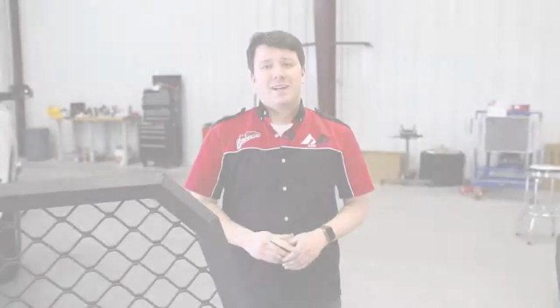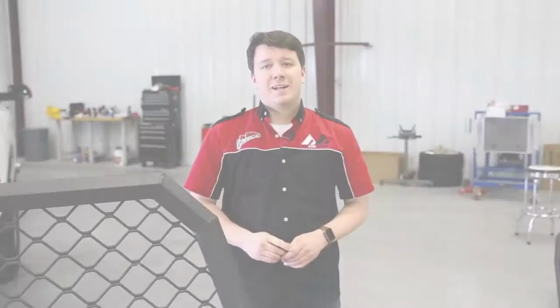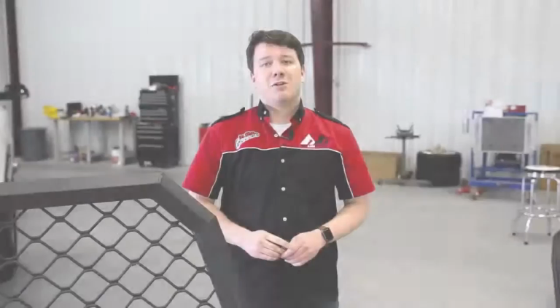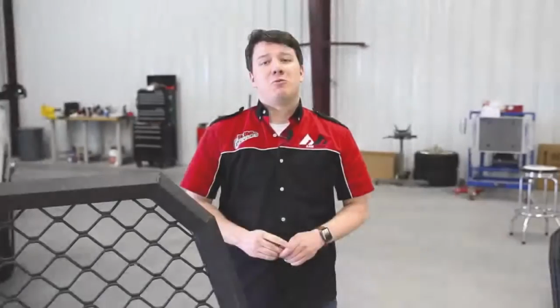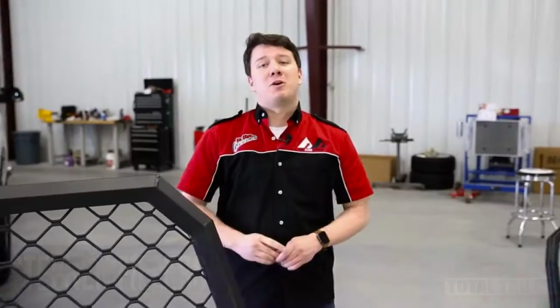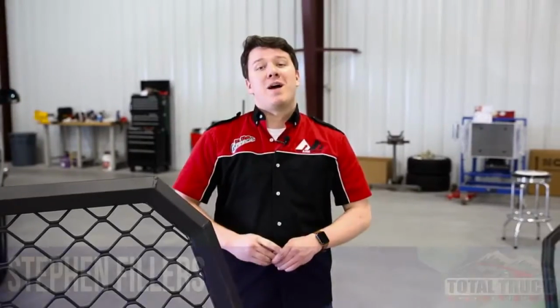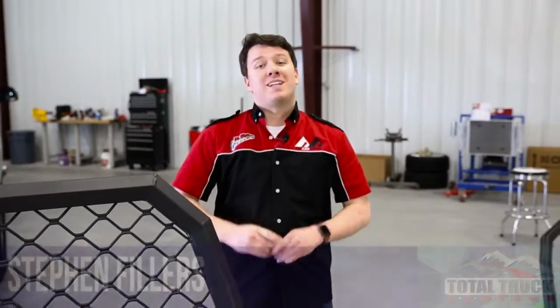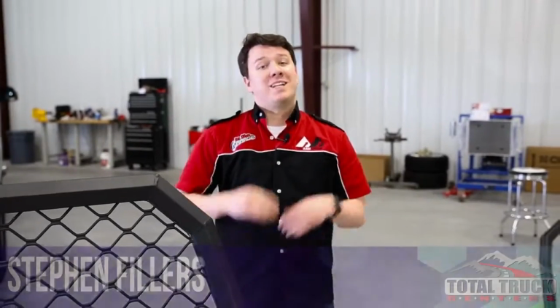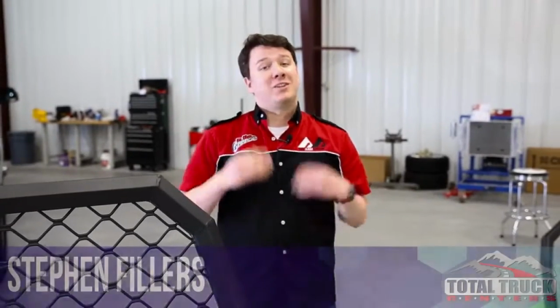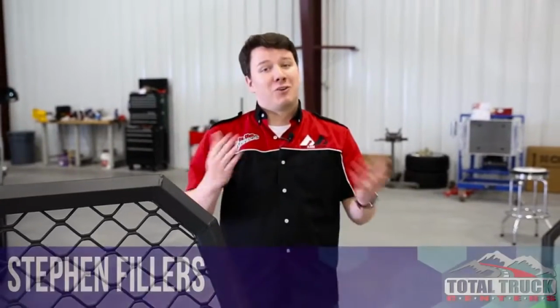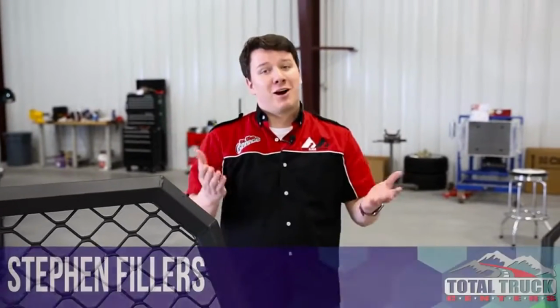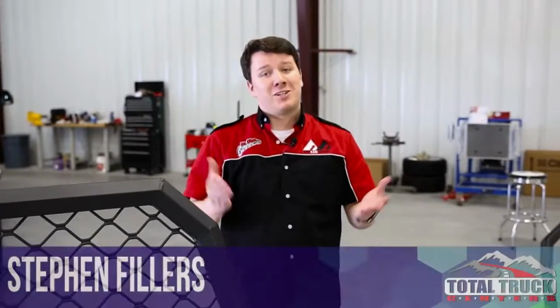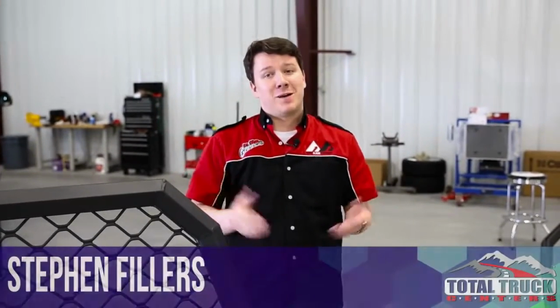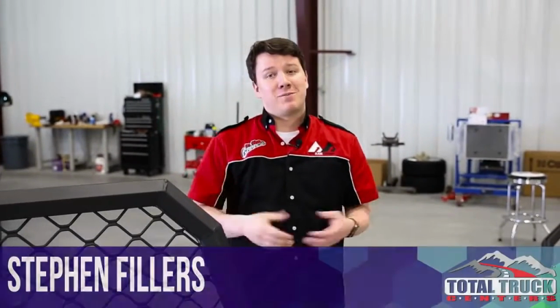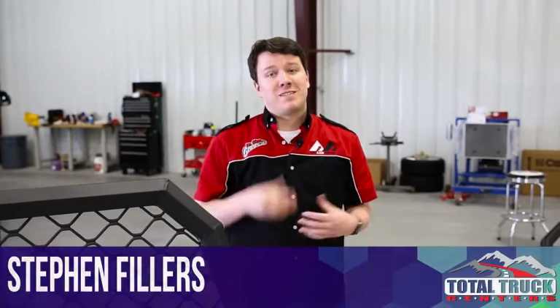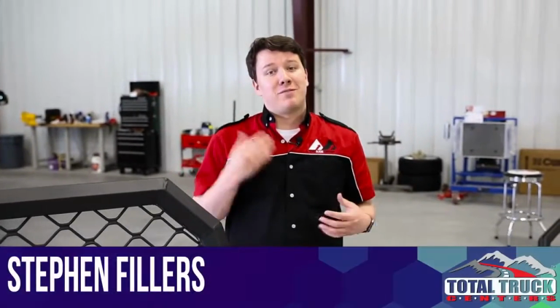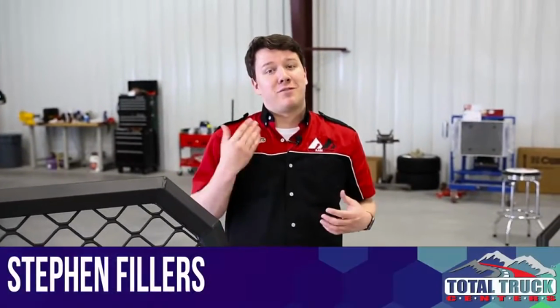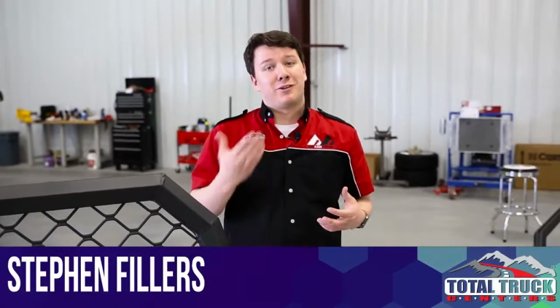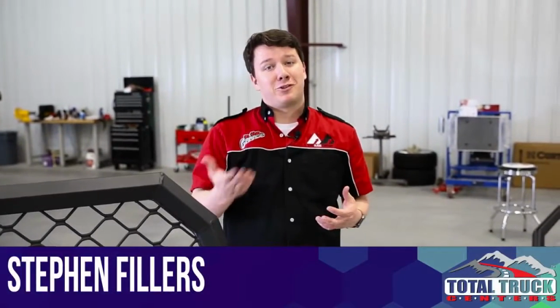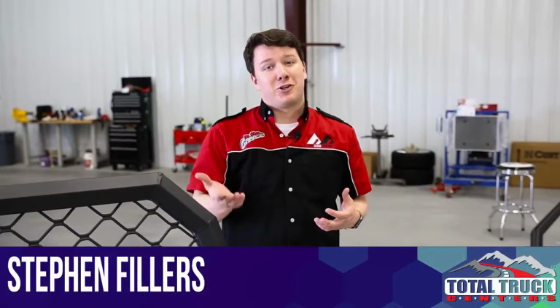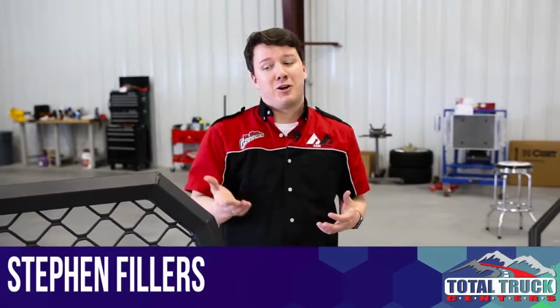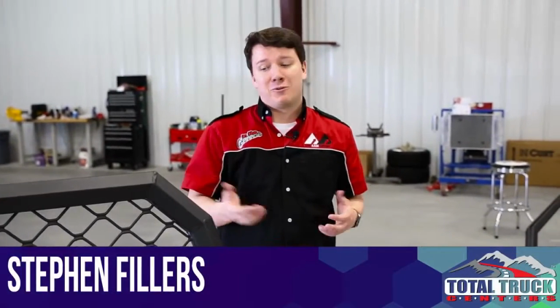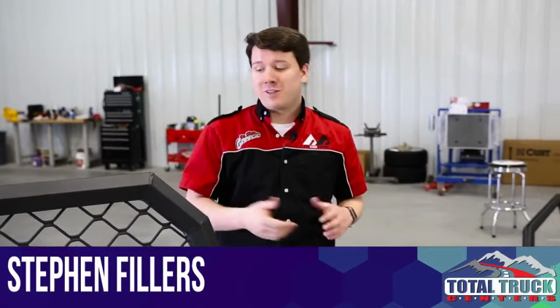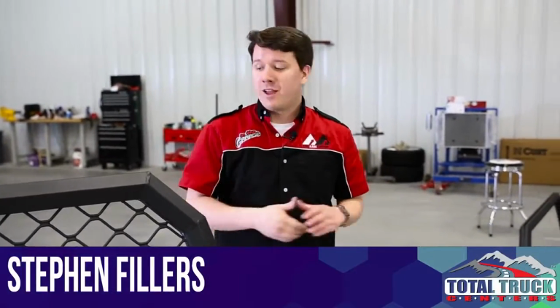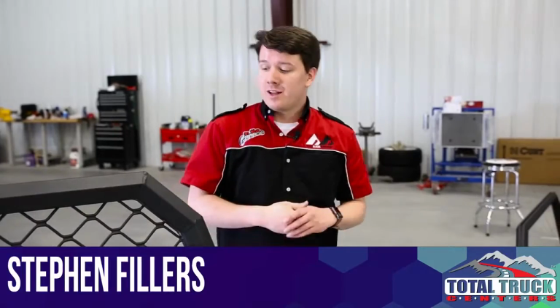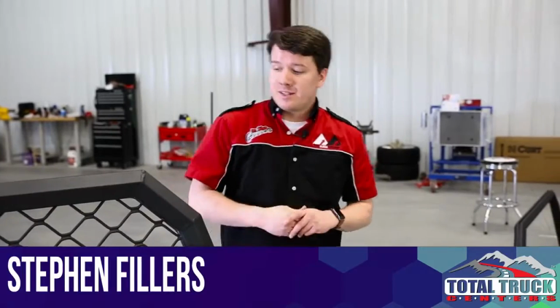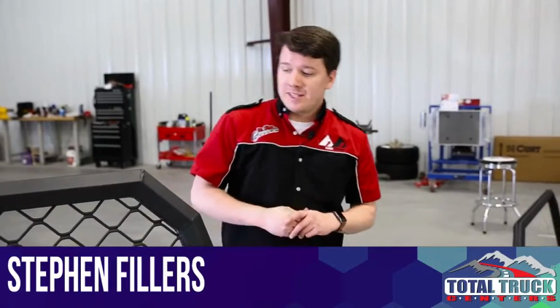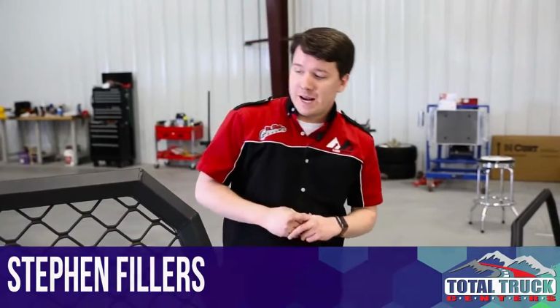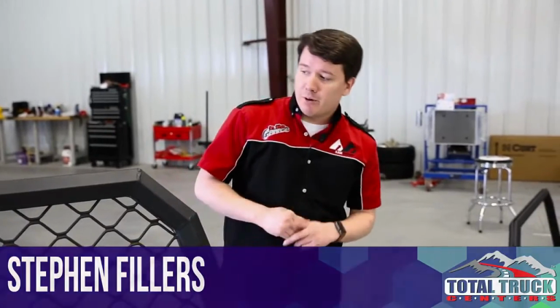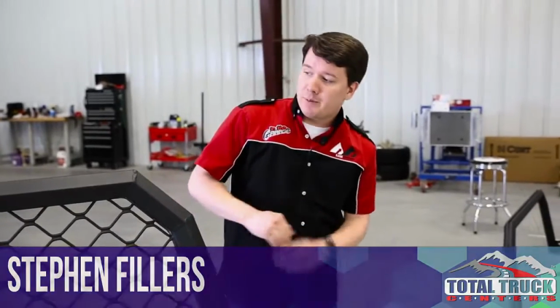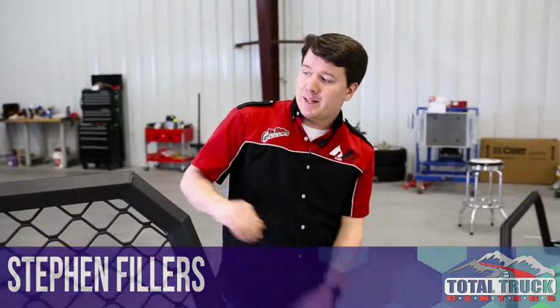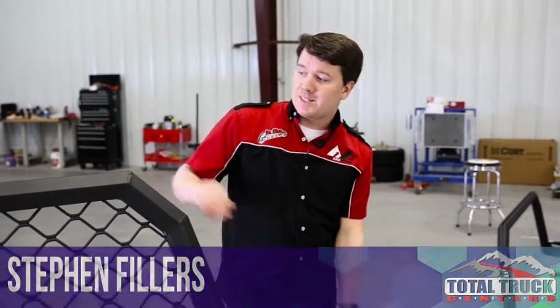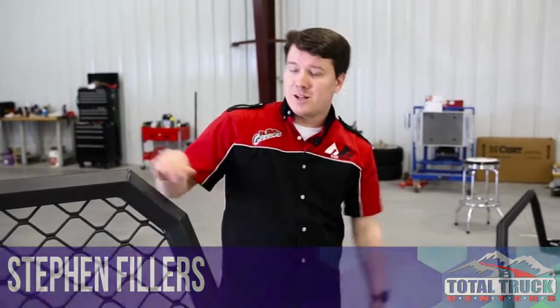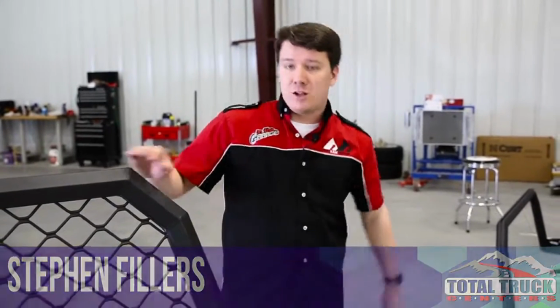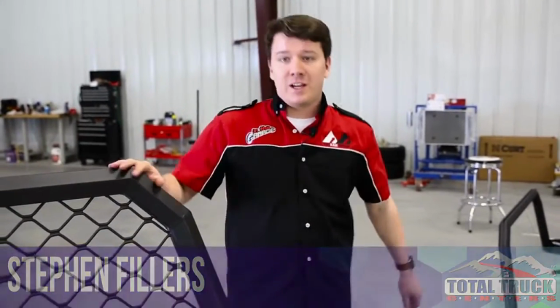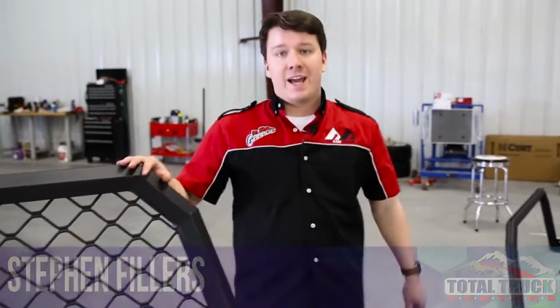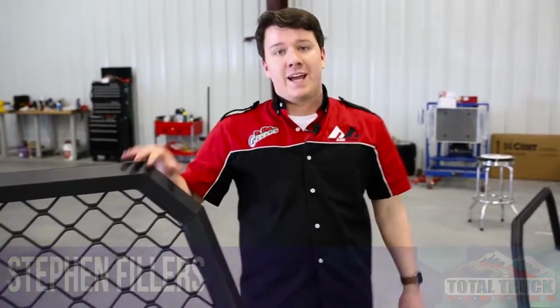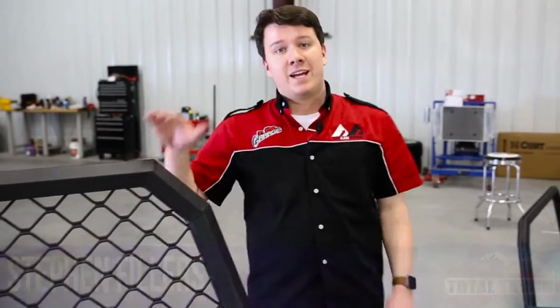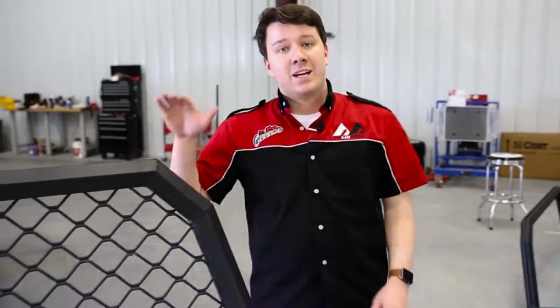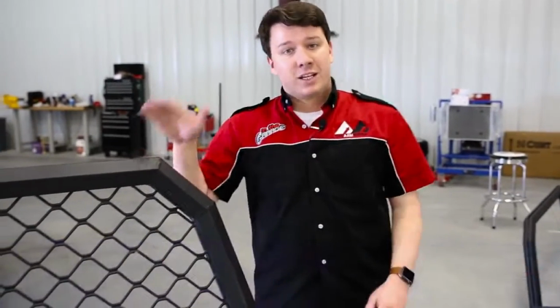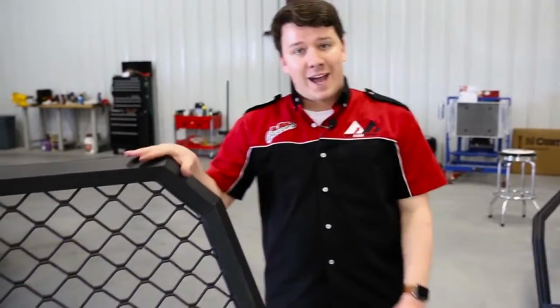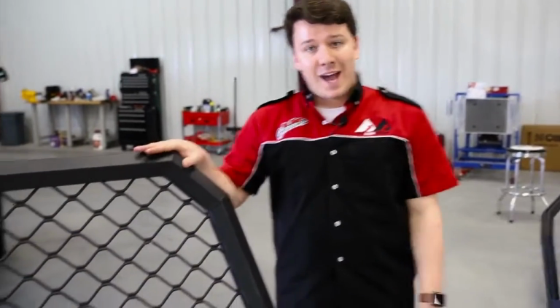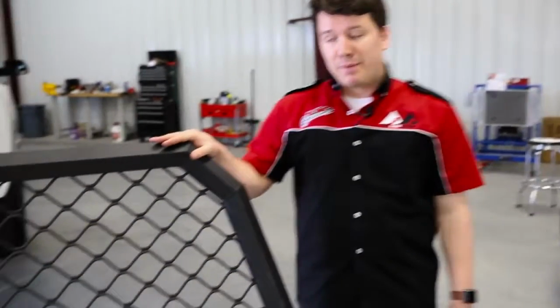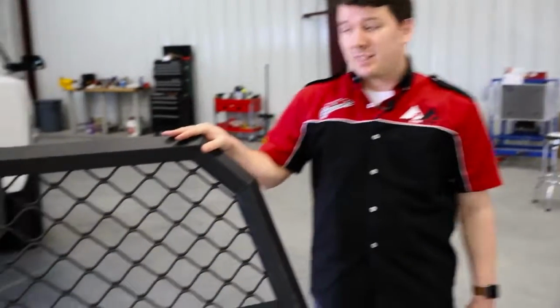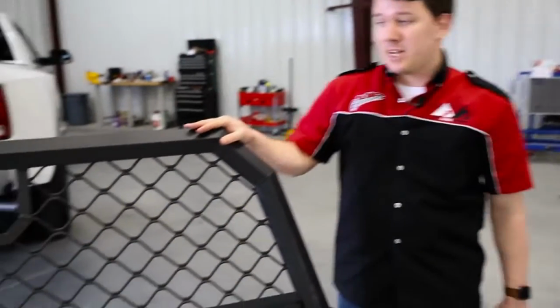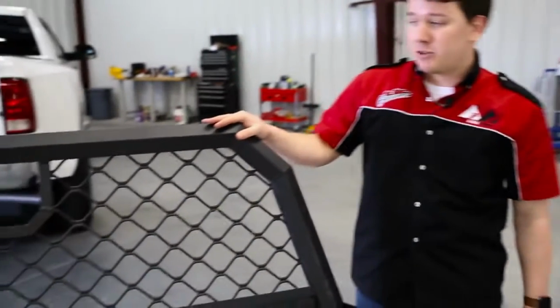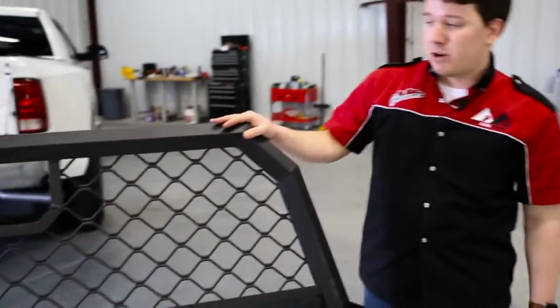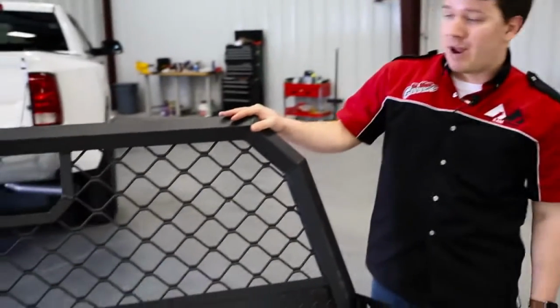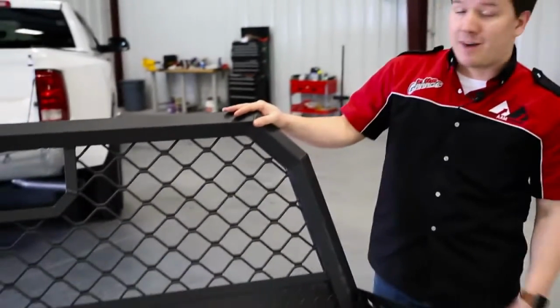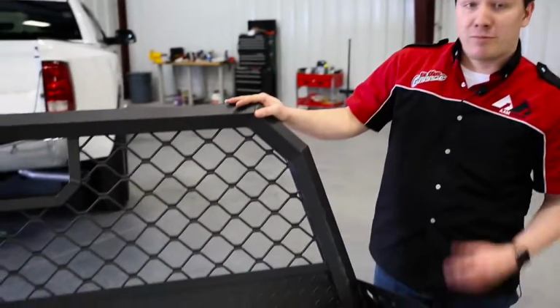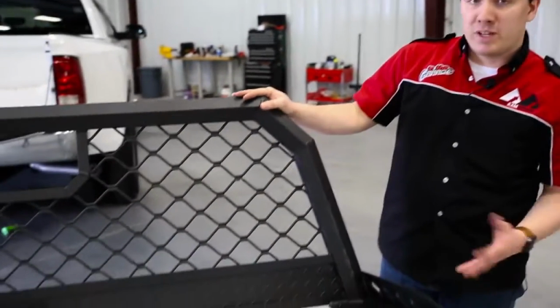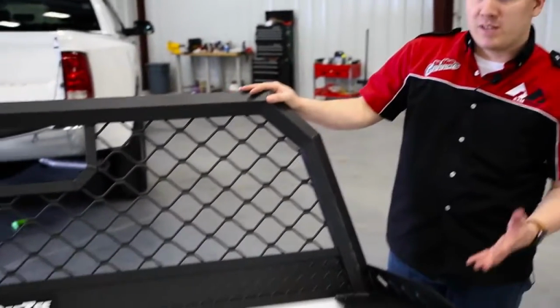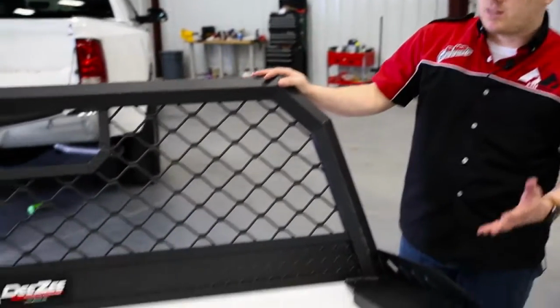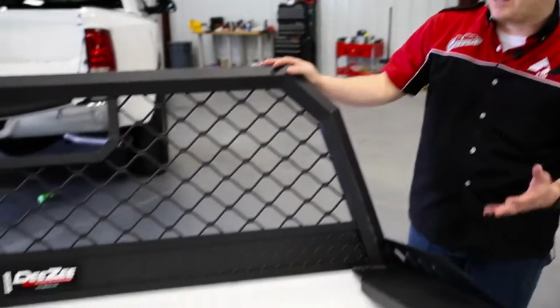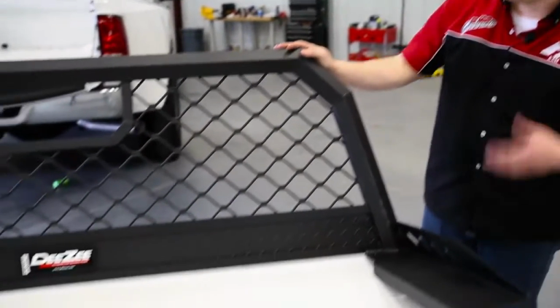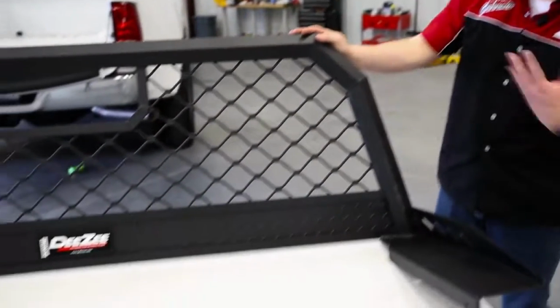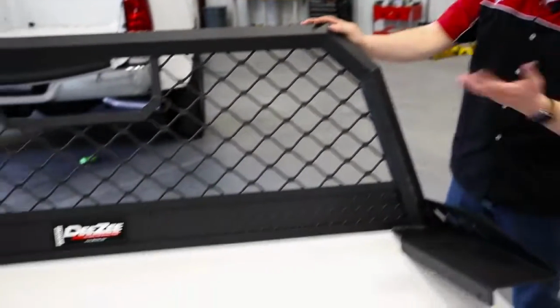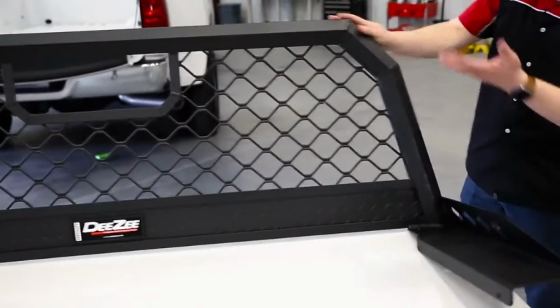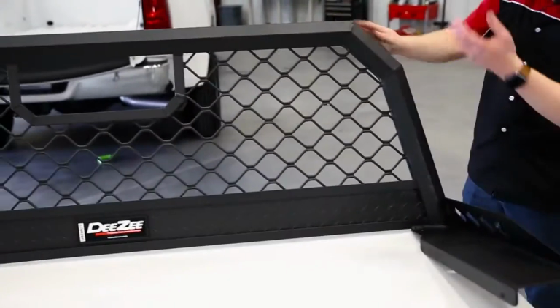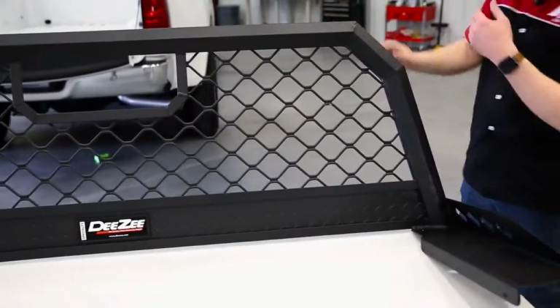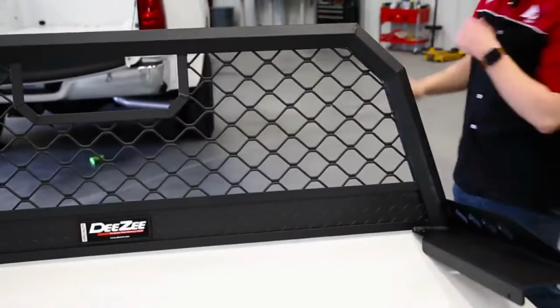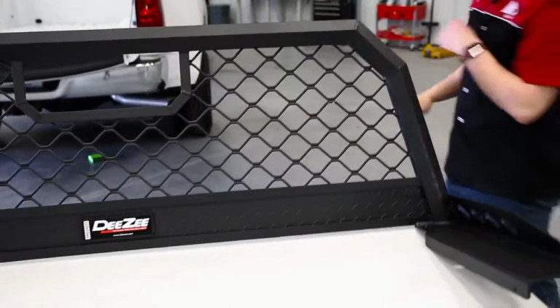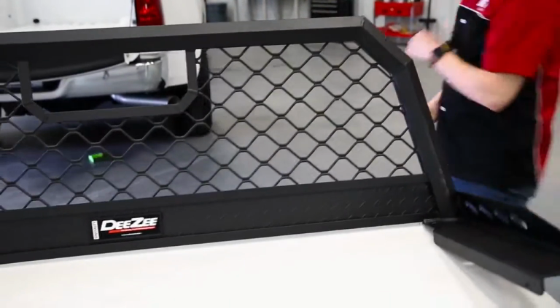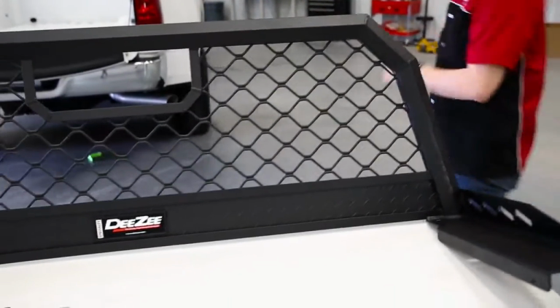Hello and welcome back to In The Garage. I'm Stephen Fielder, your host. Today we're going to be installing a cab accessory rack from DZ, and with DZ we actually have Doug.